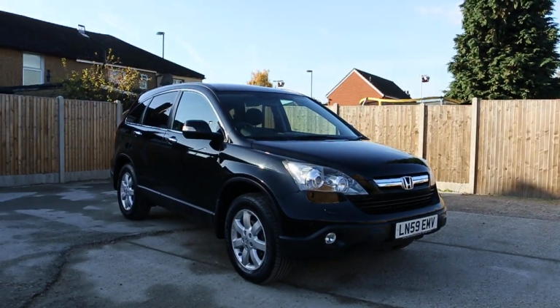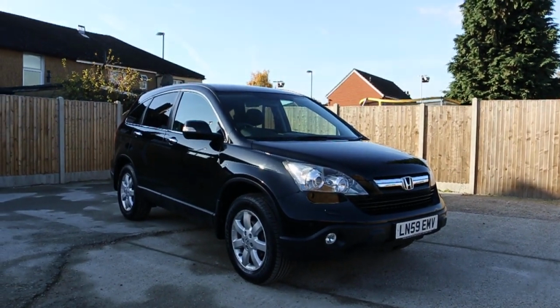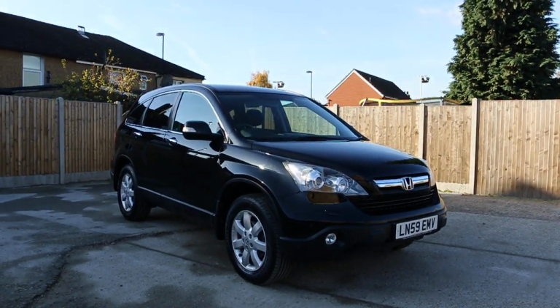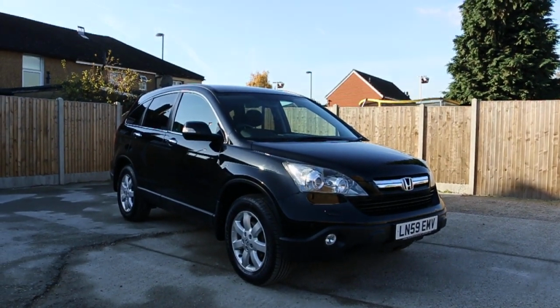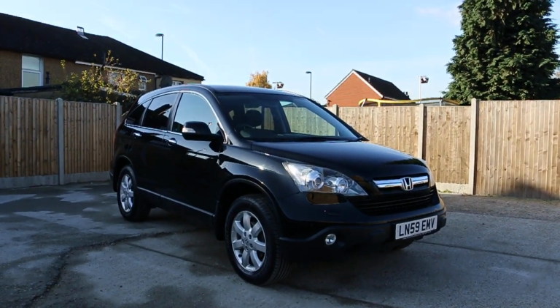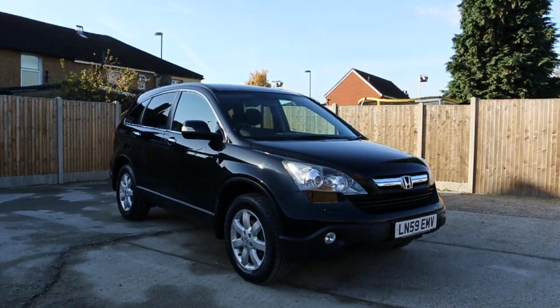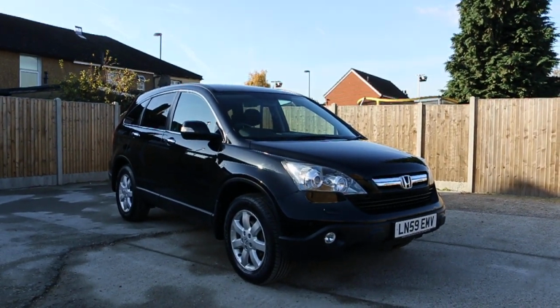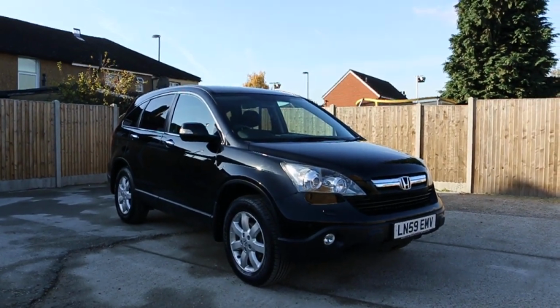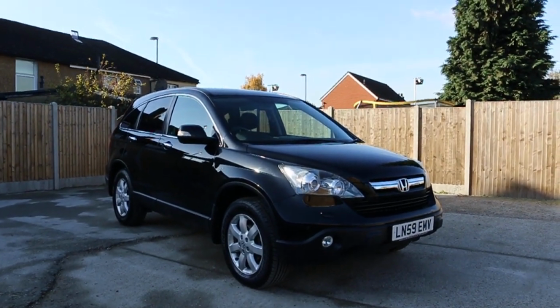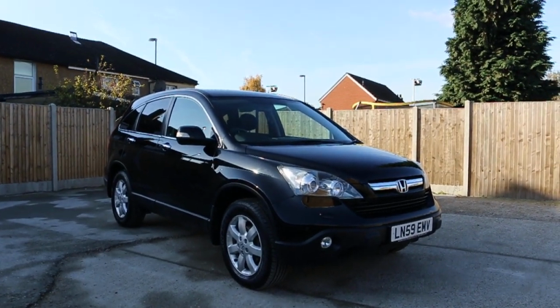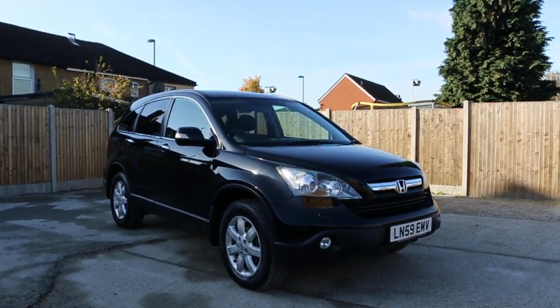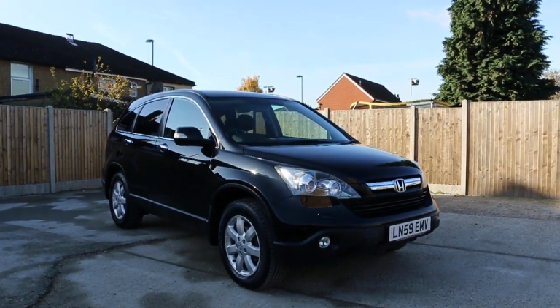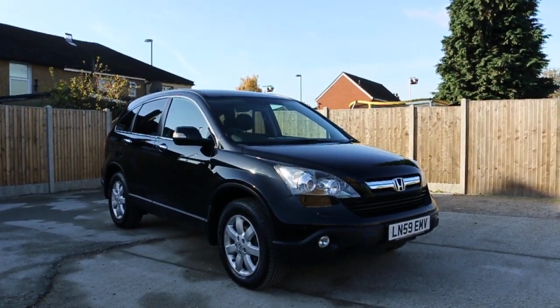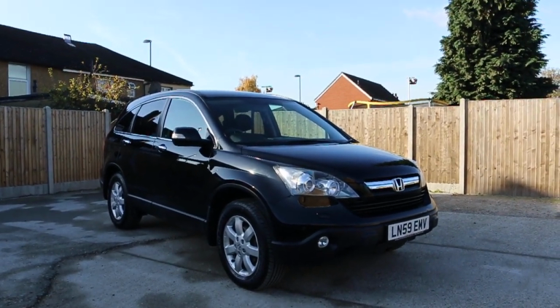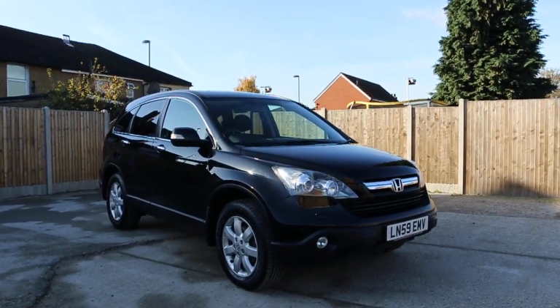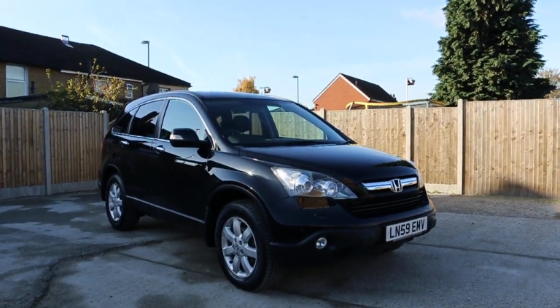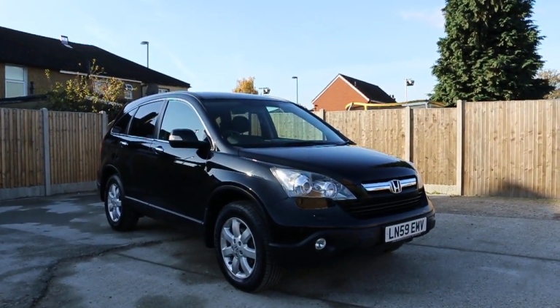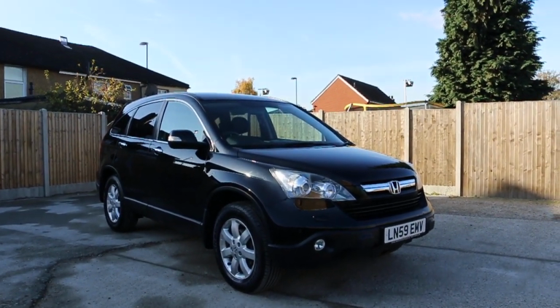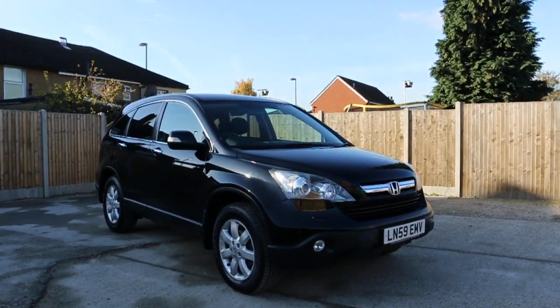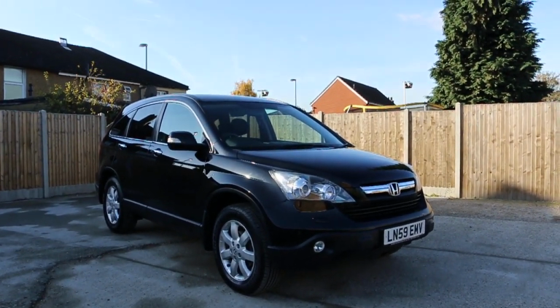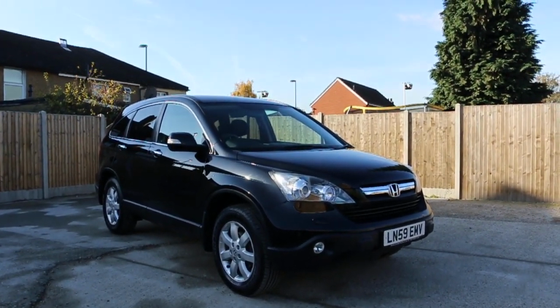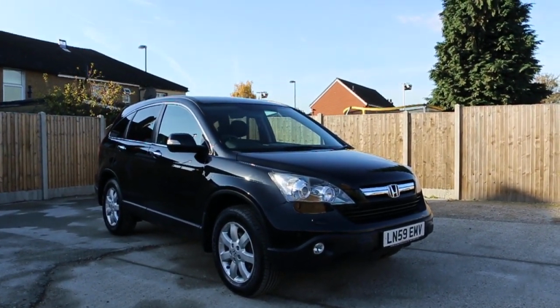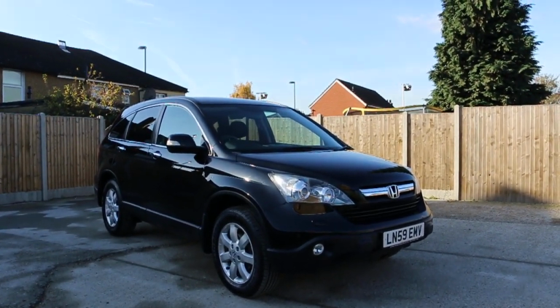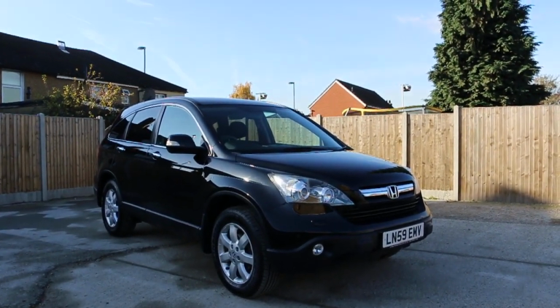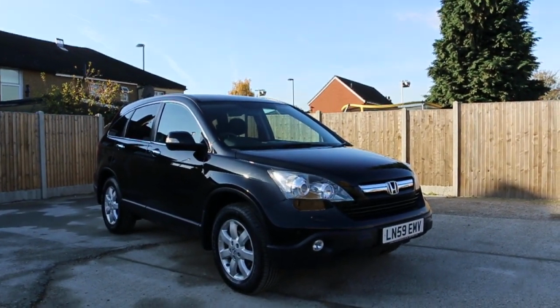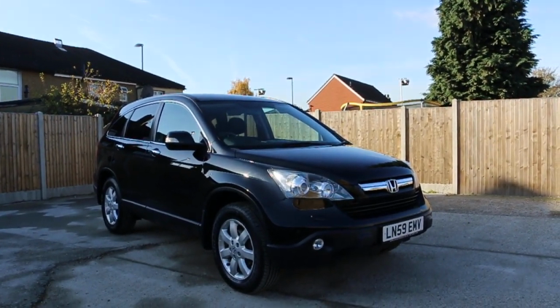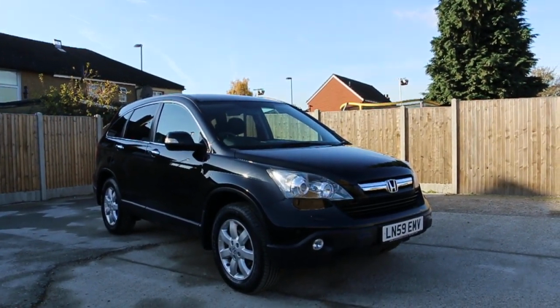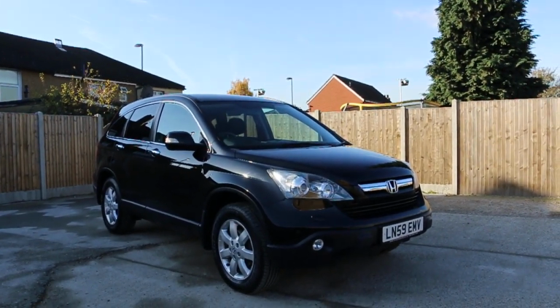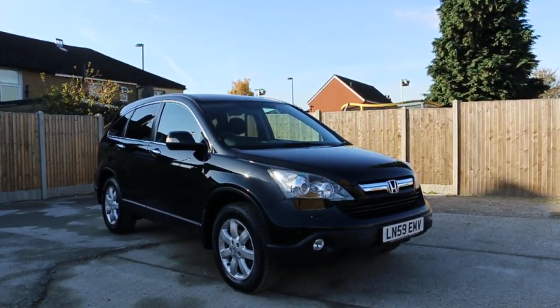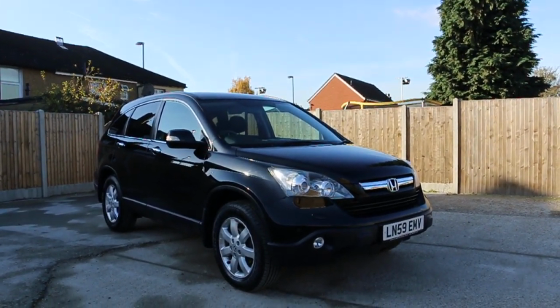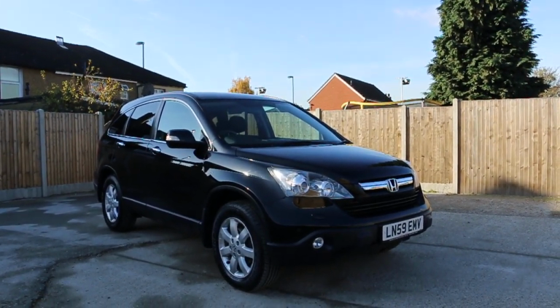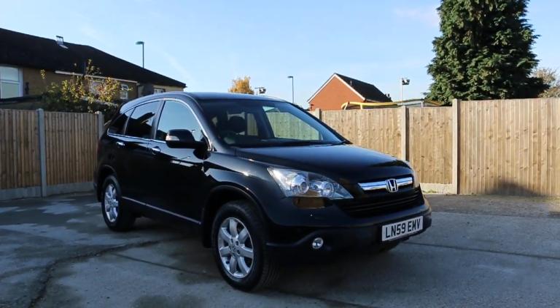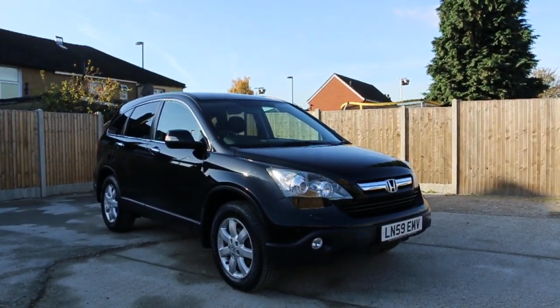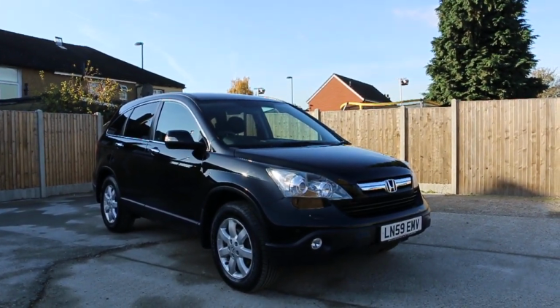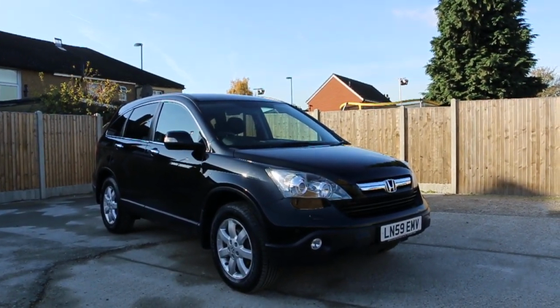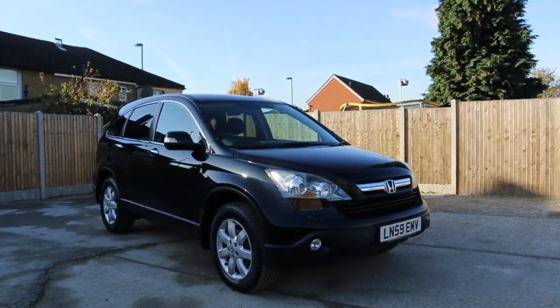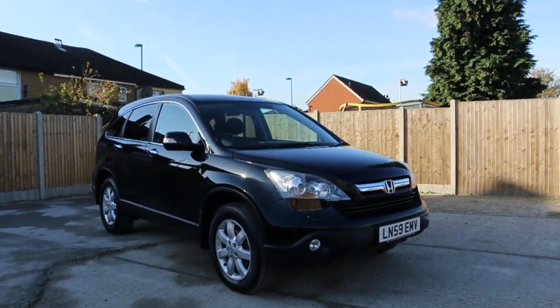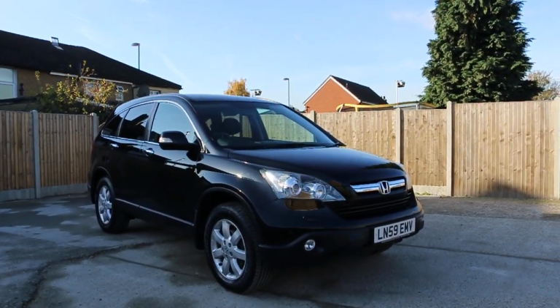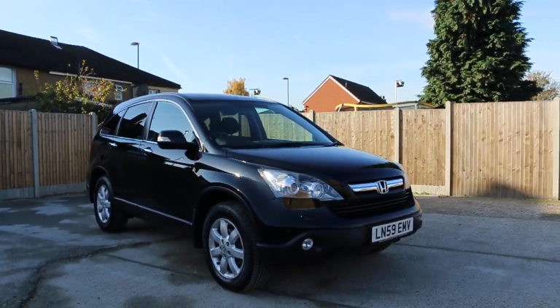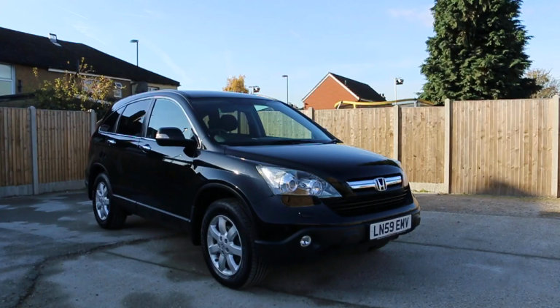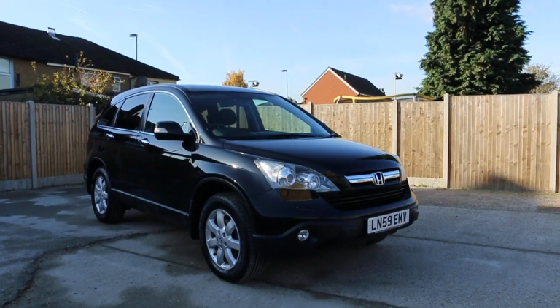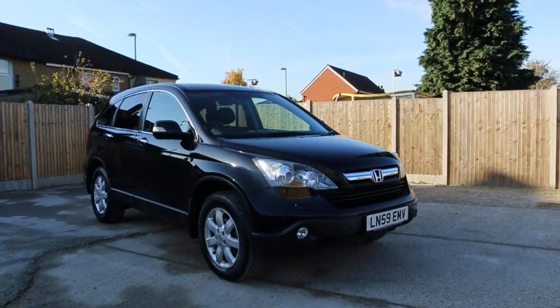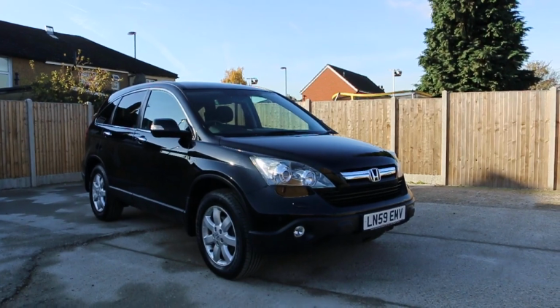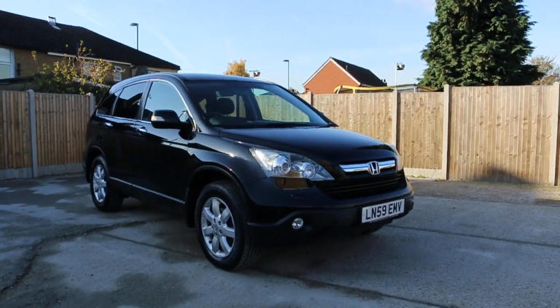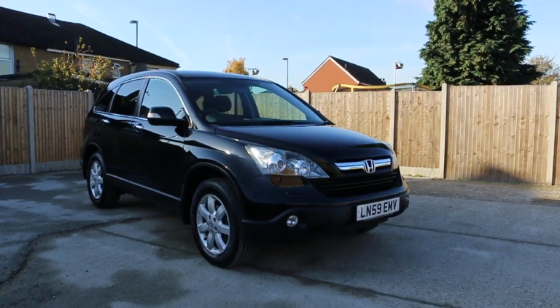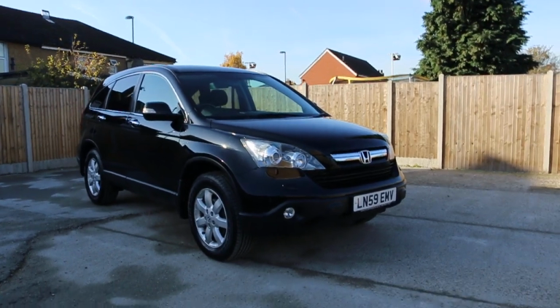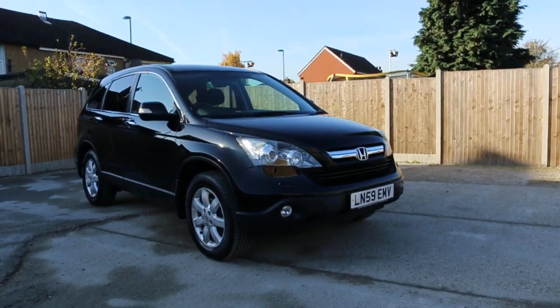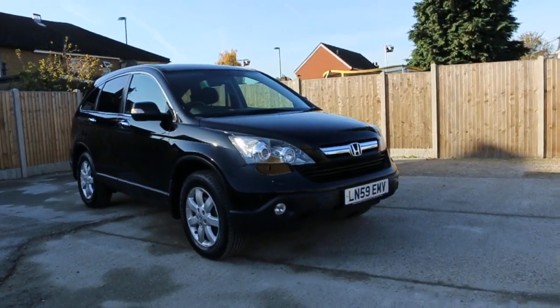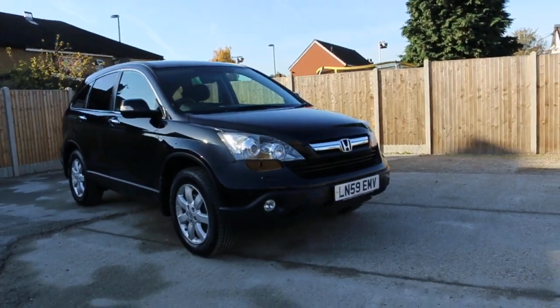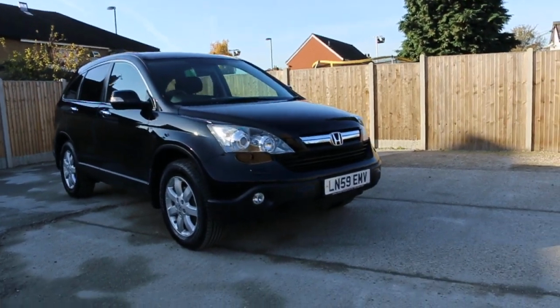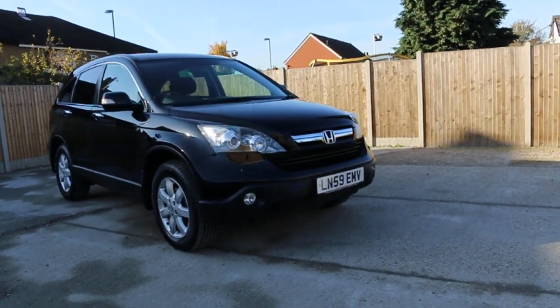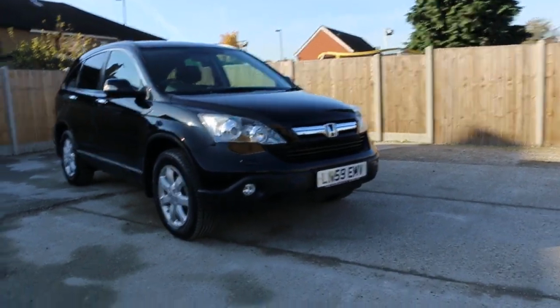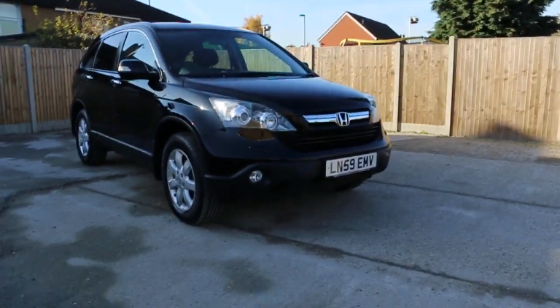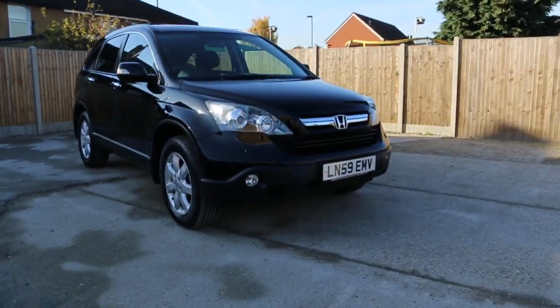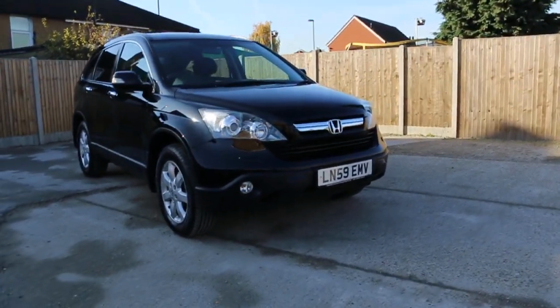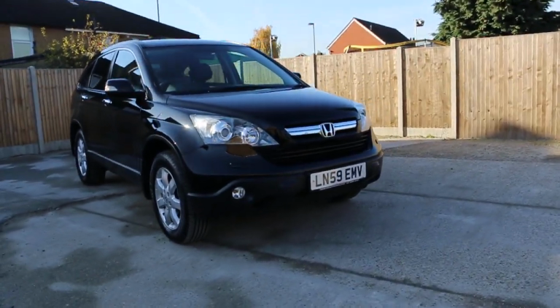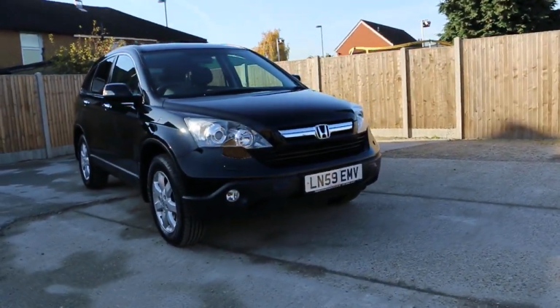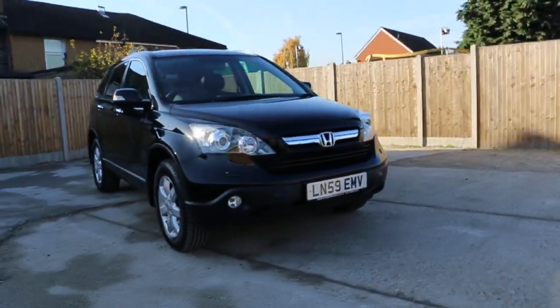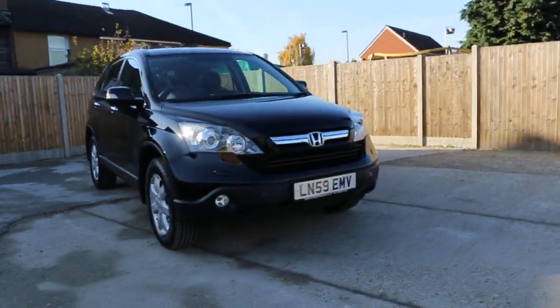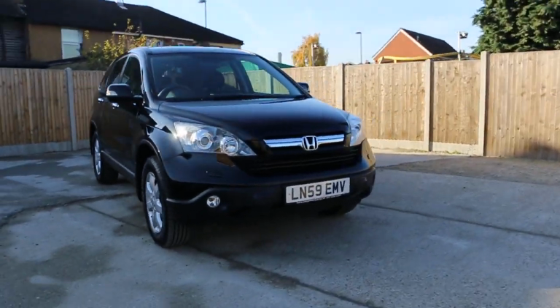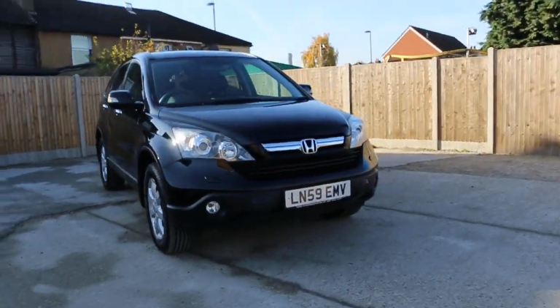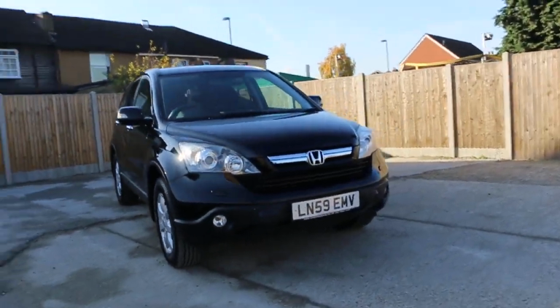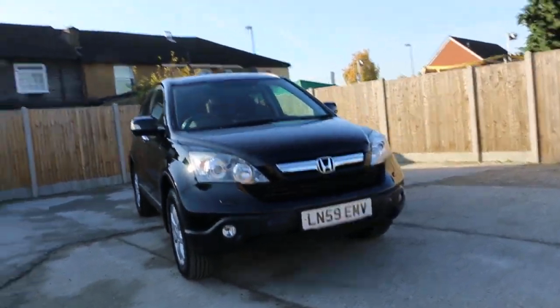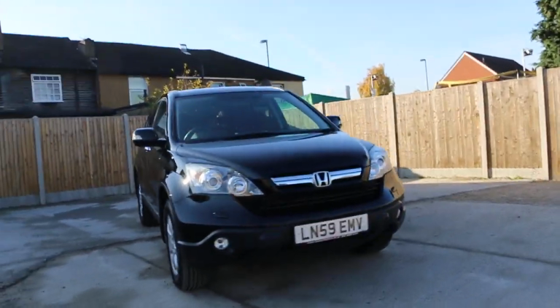Now it's available at McCarty Cars: Honda CR-V, 59 plate, 2009, metallic plug.